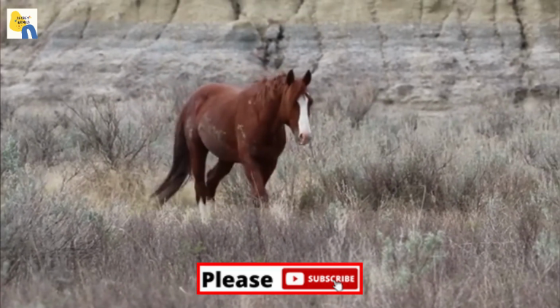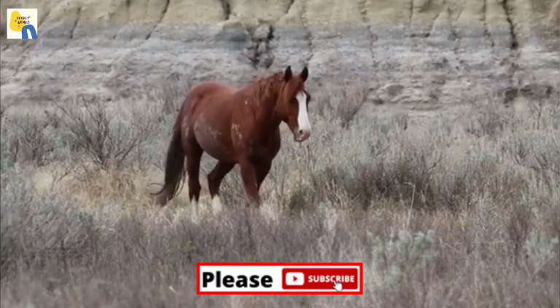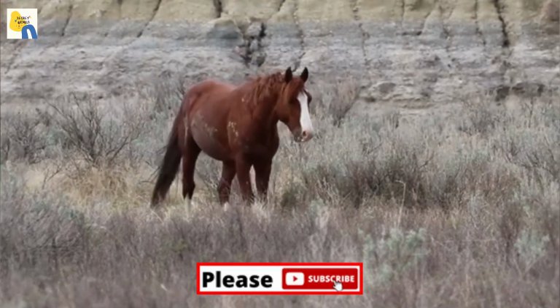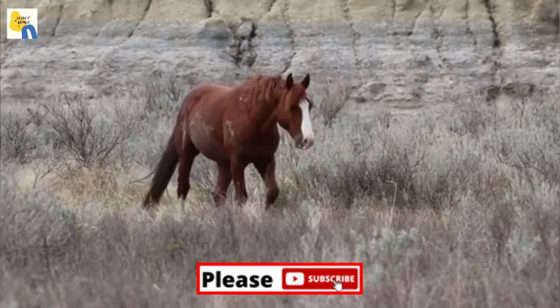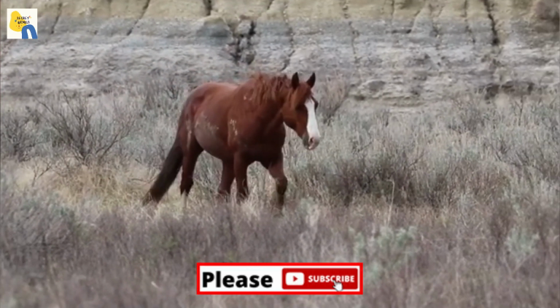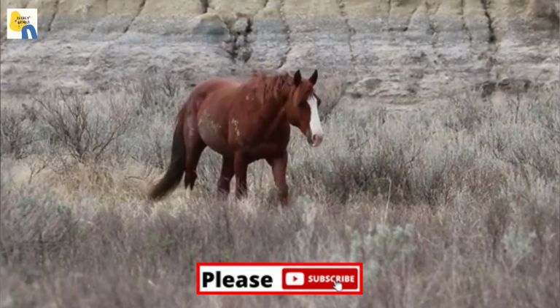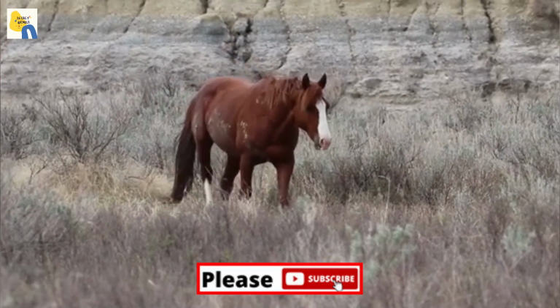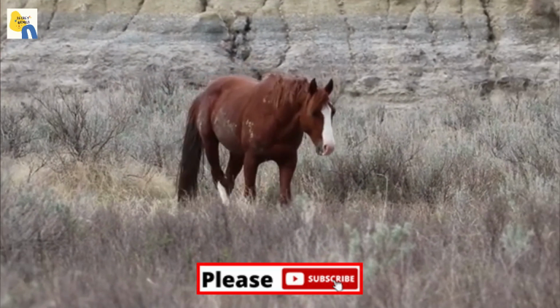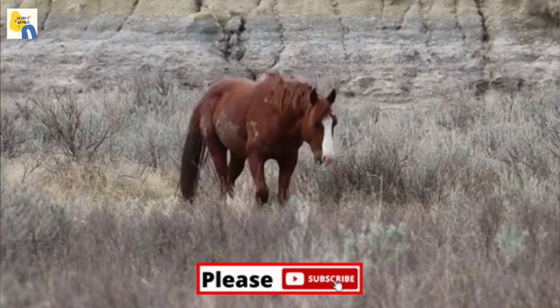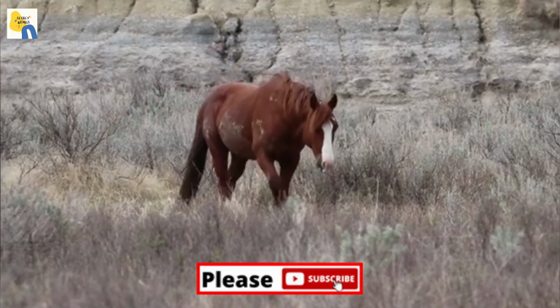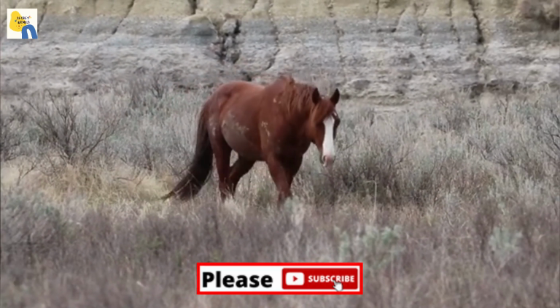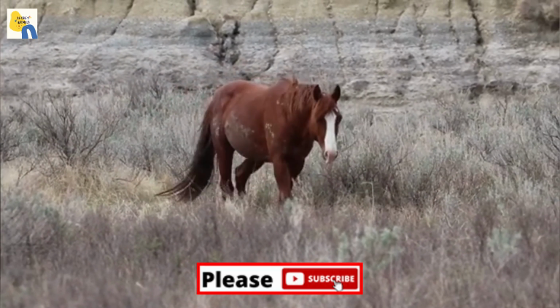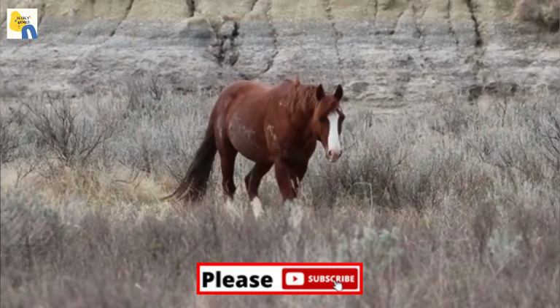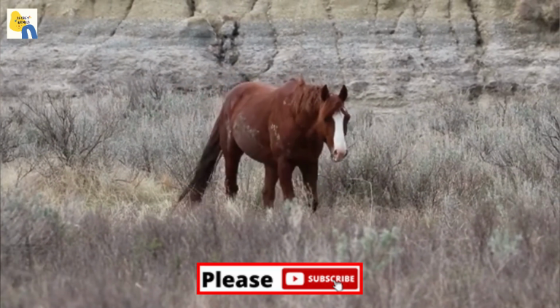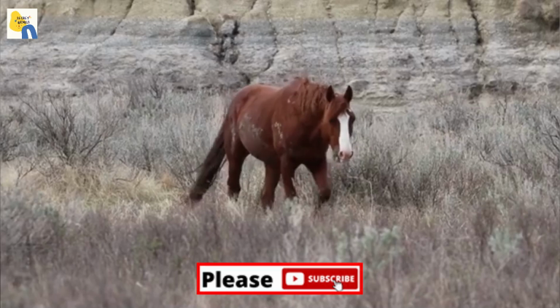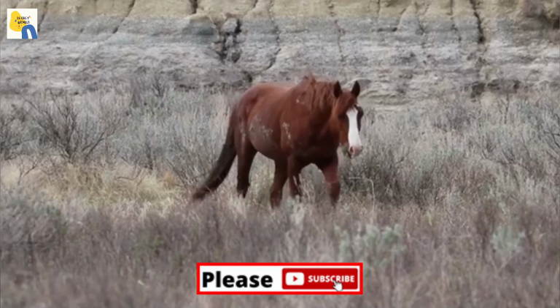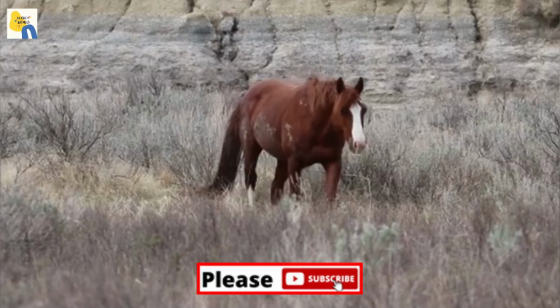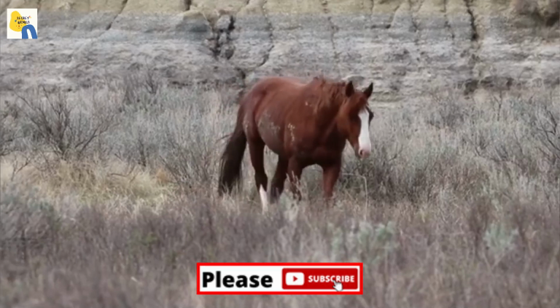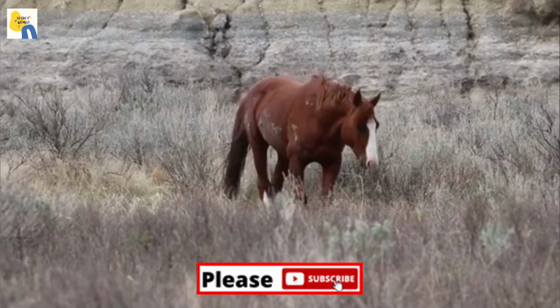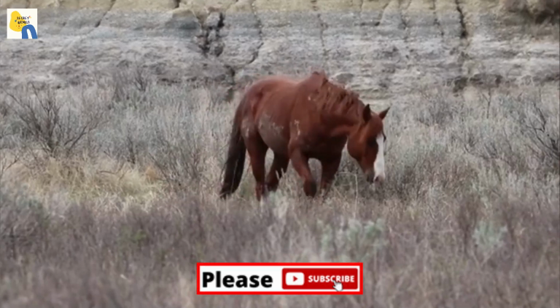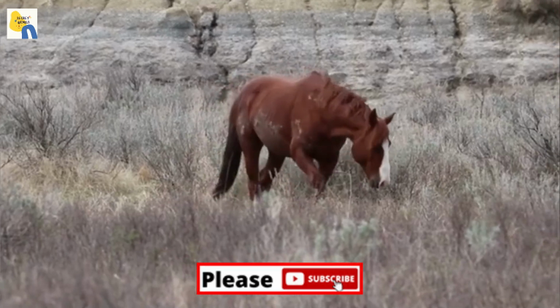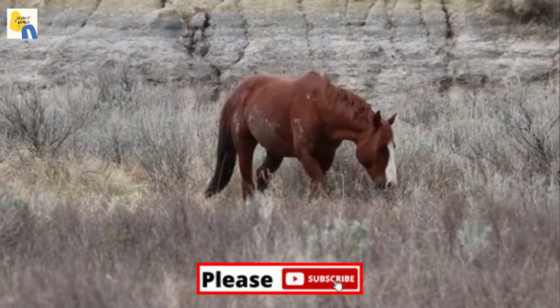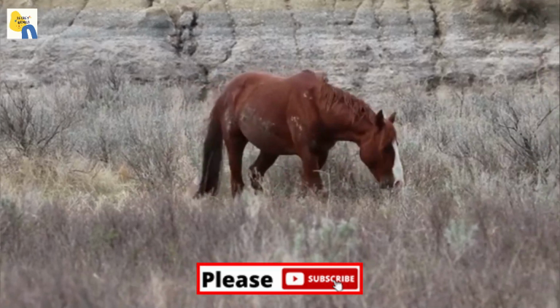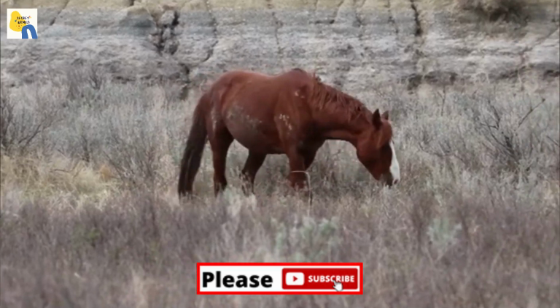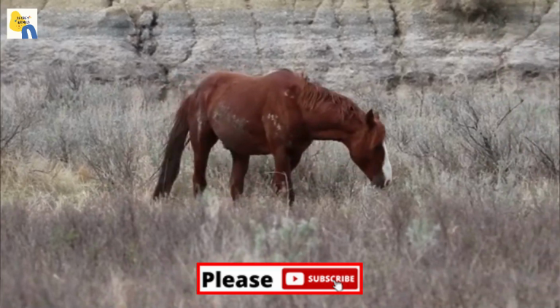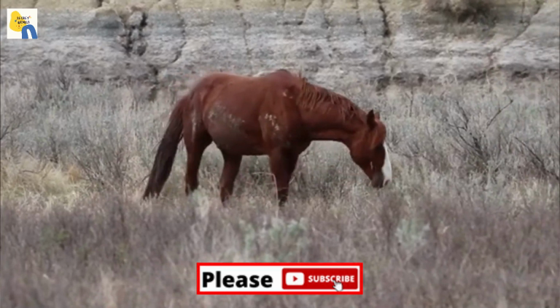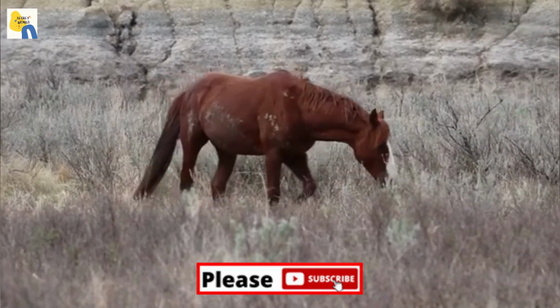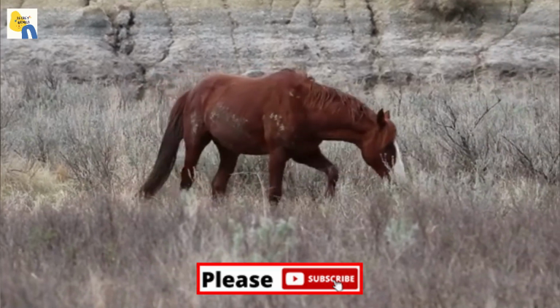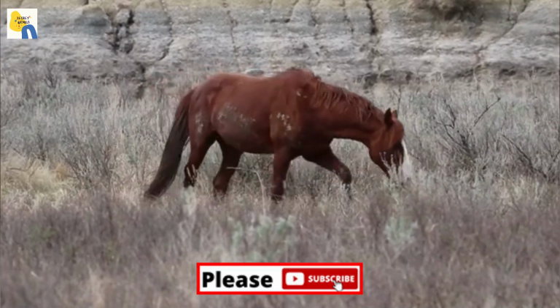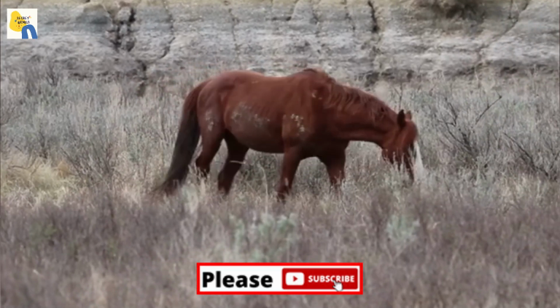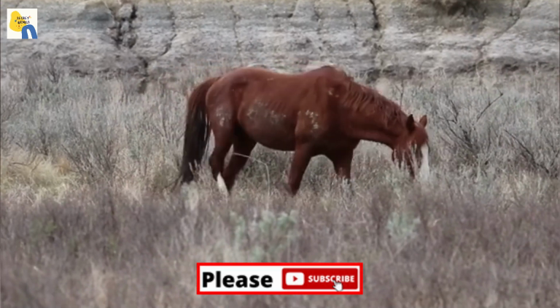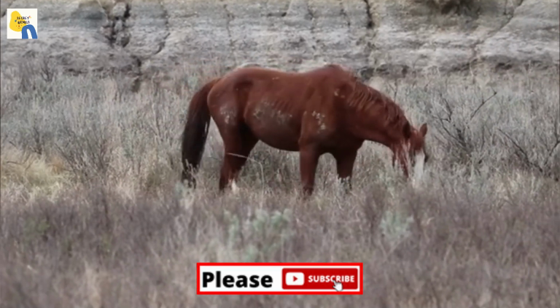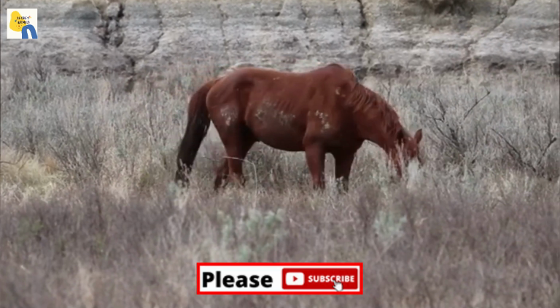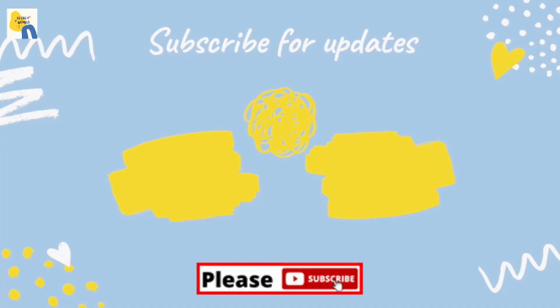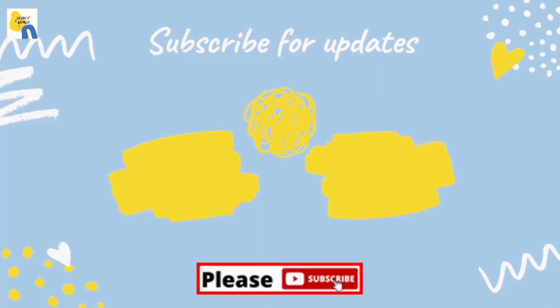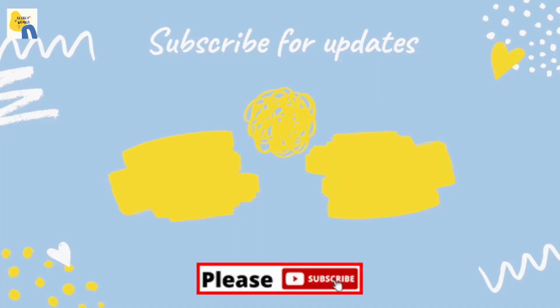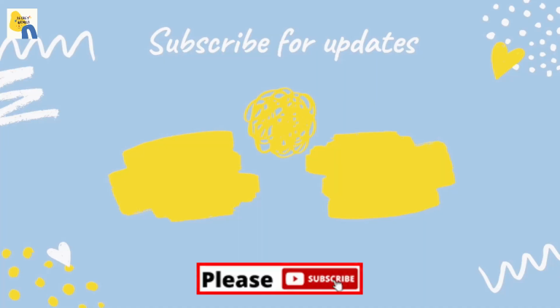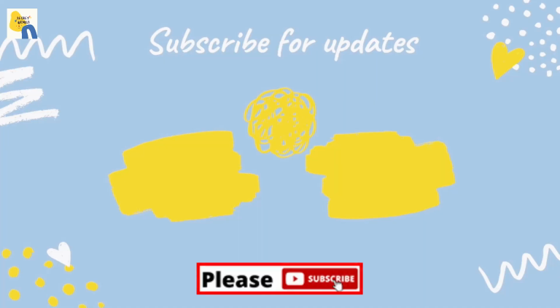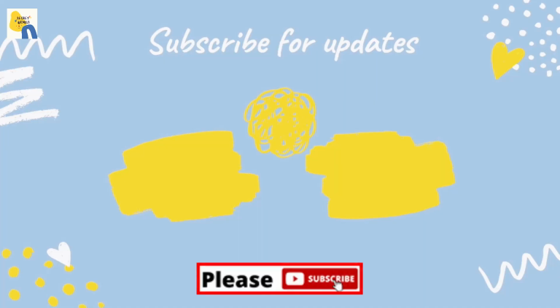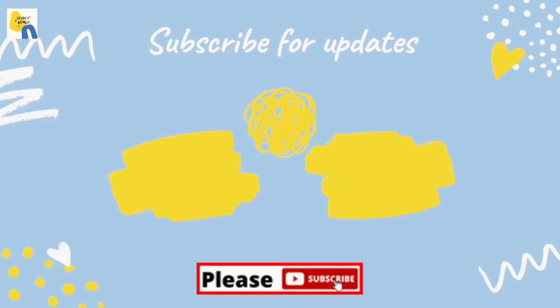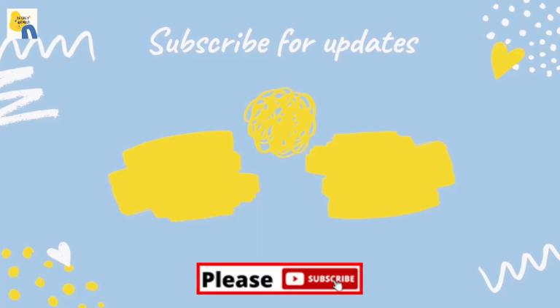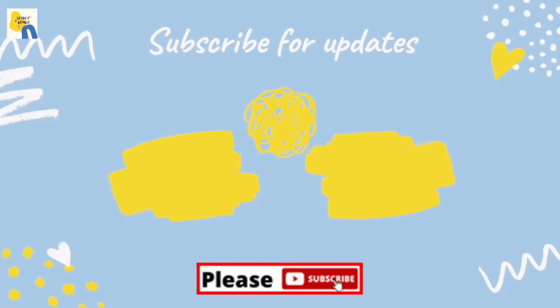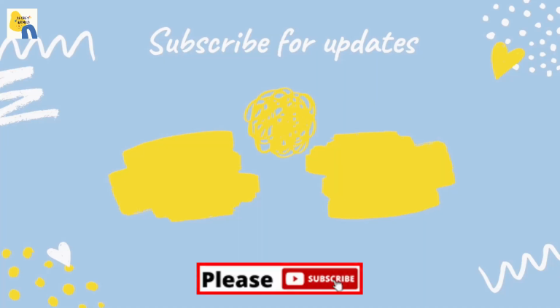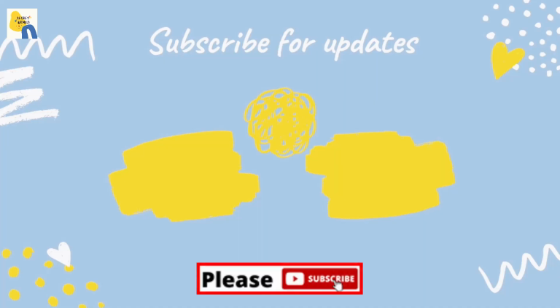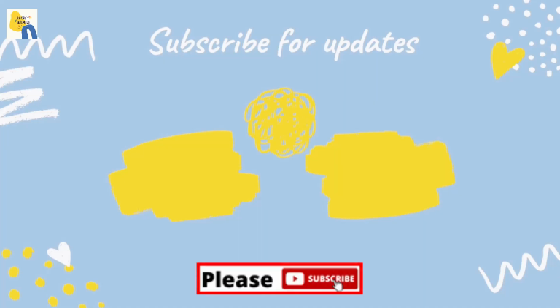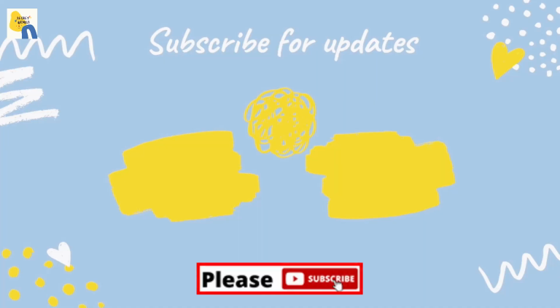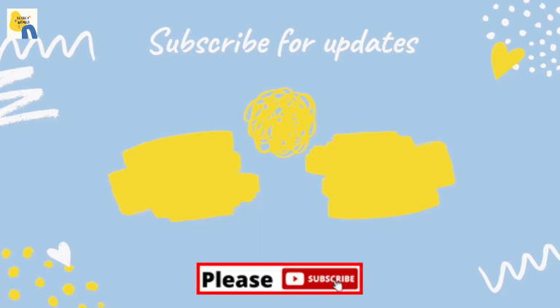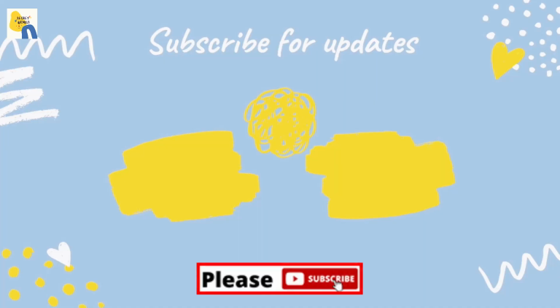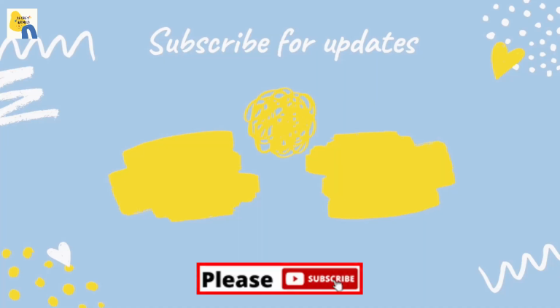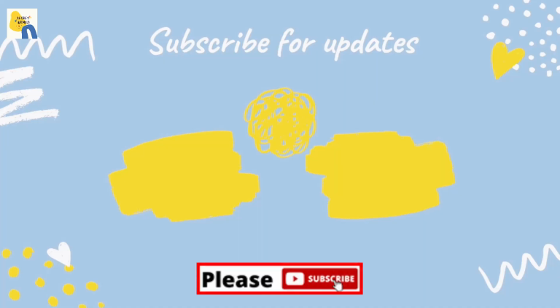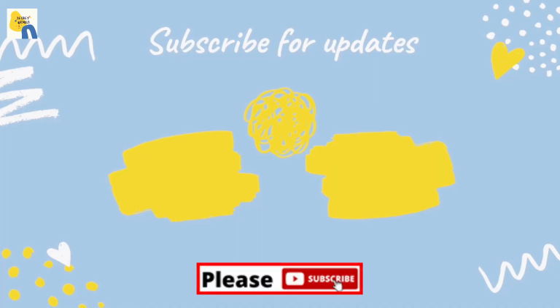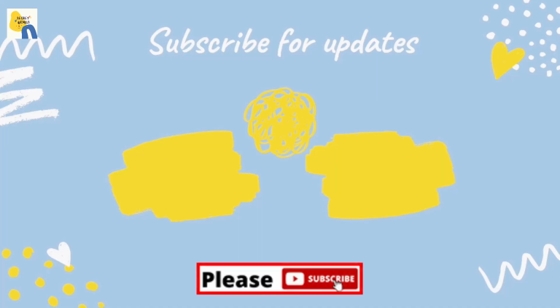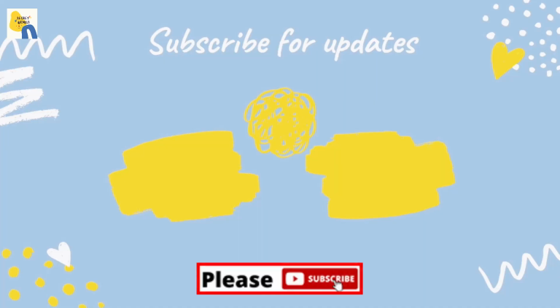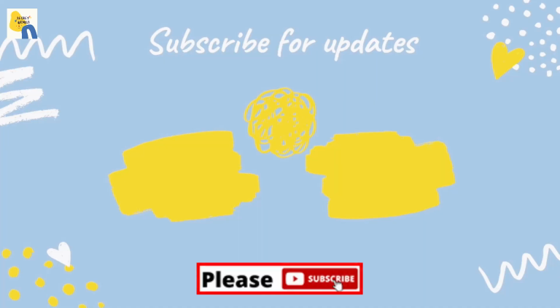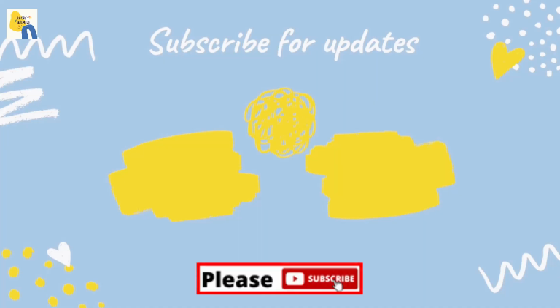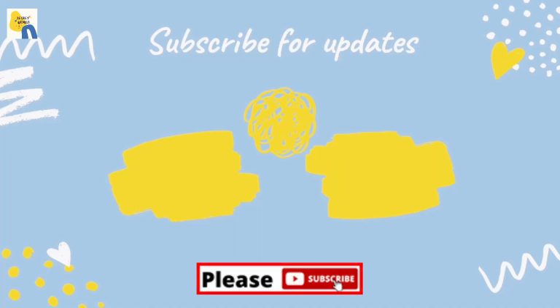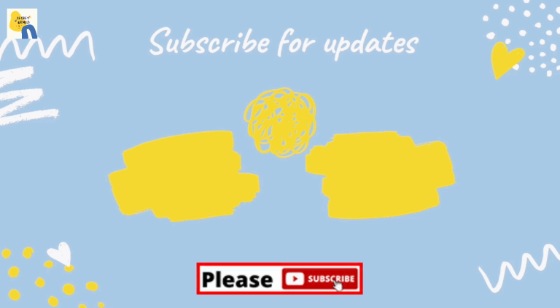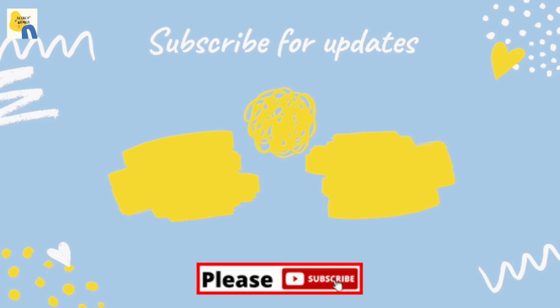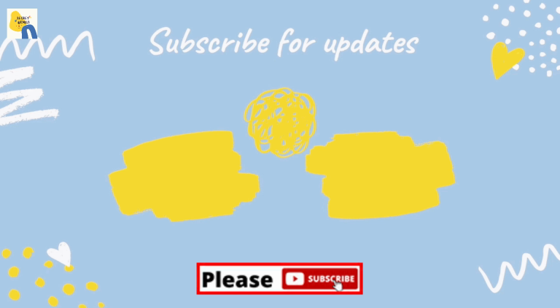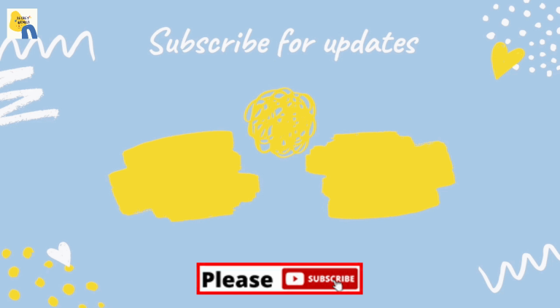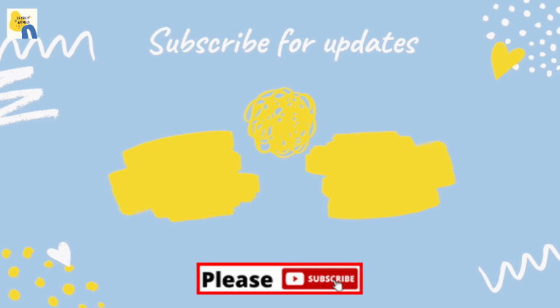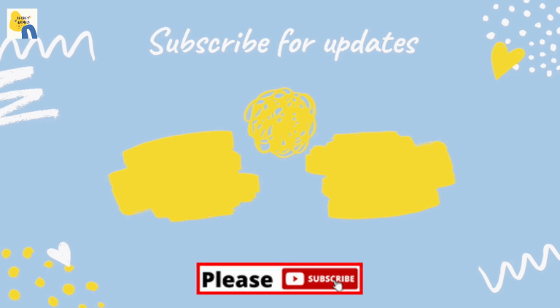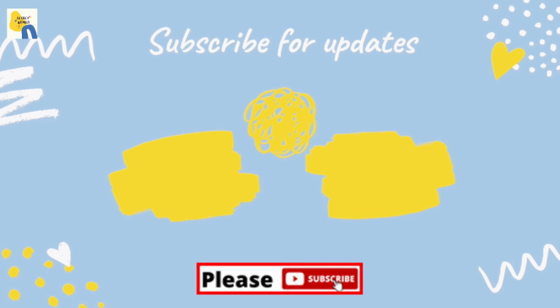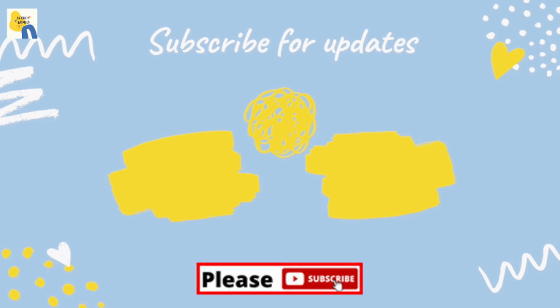Sorrel is by far the most common shade of chestnut — it's a deep reddish tan color that is said to be the same color as a newly minted penny.